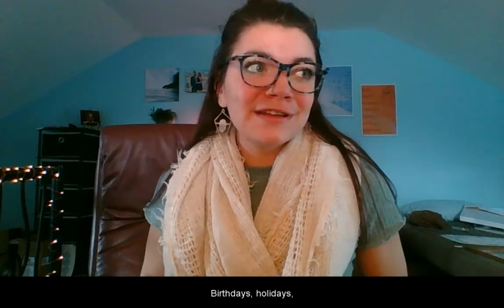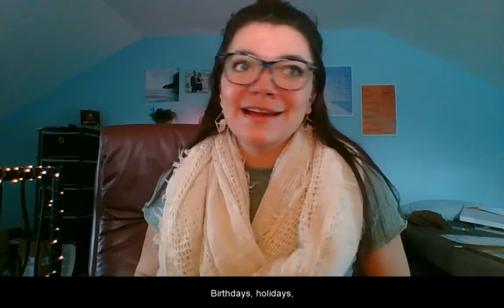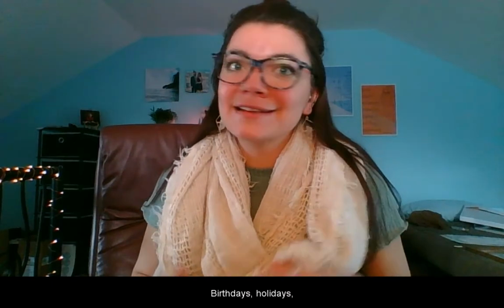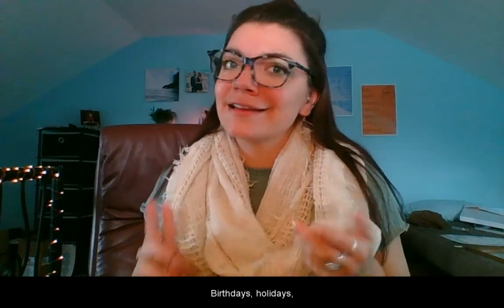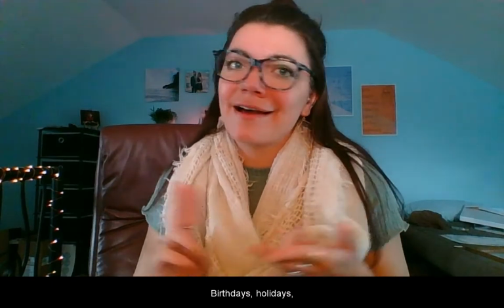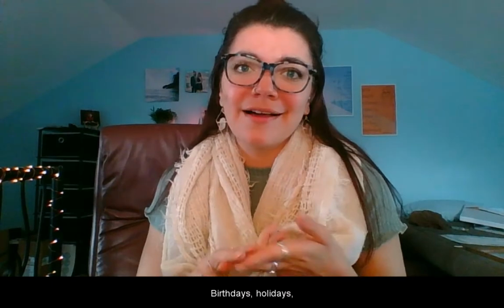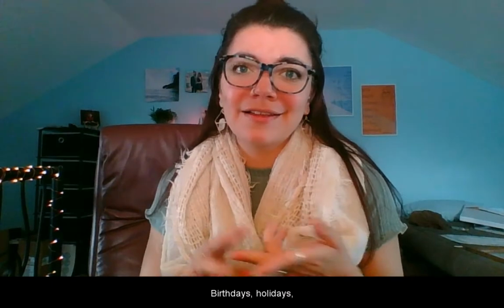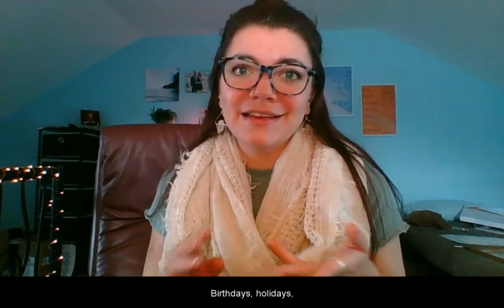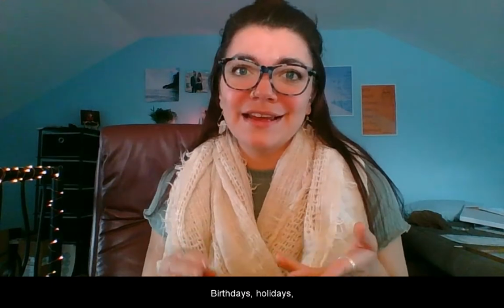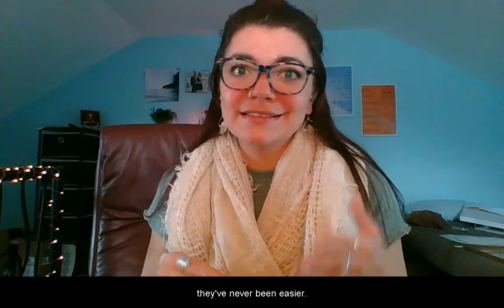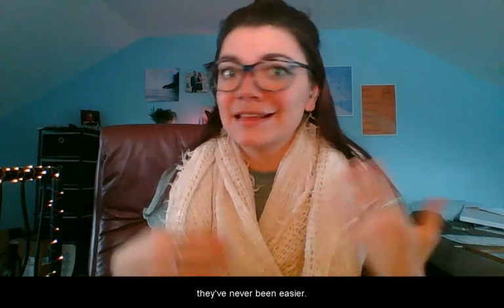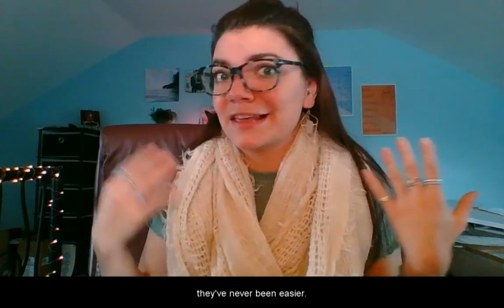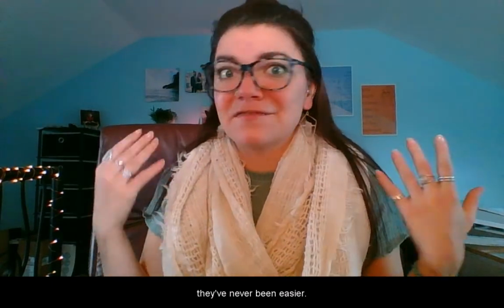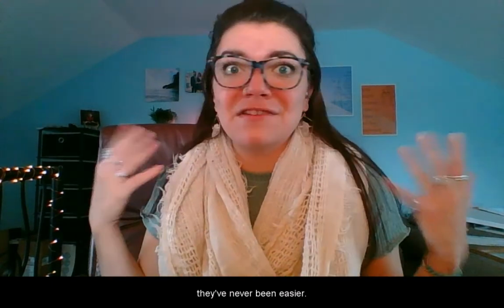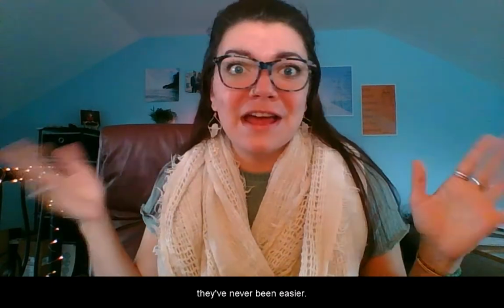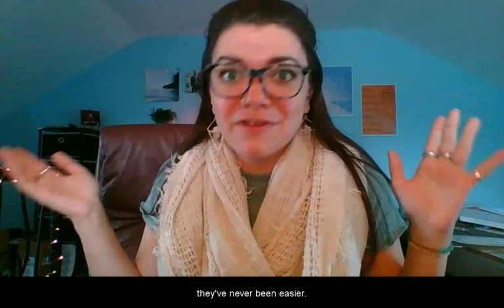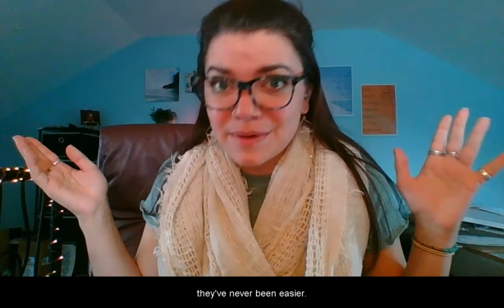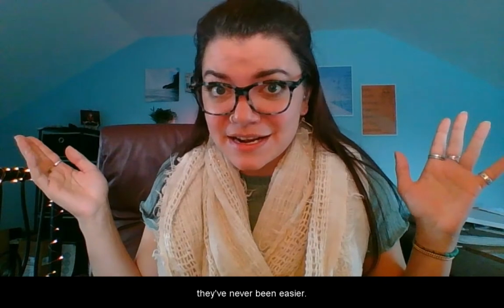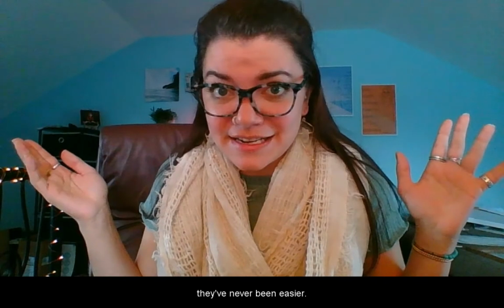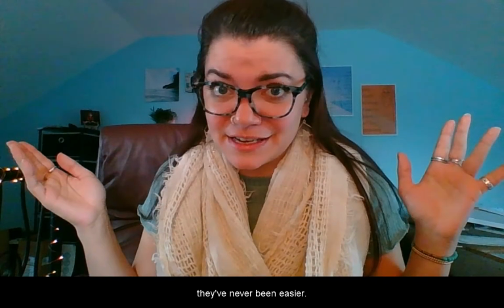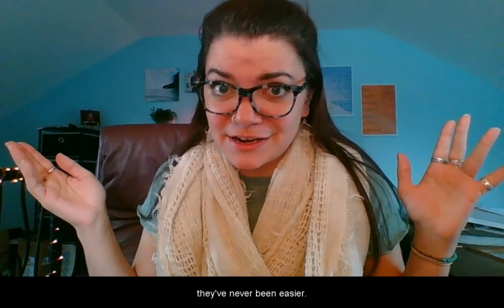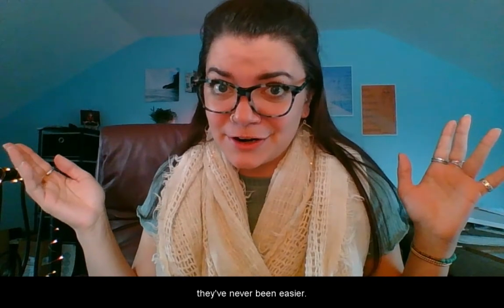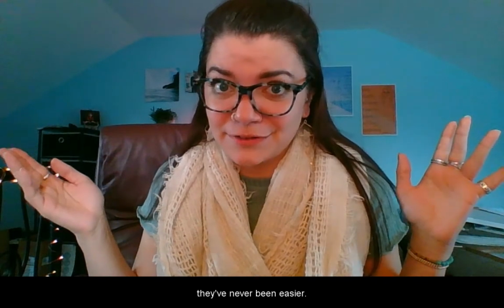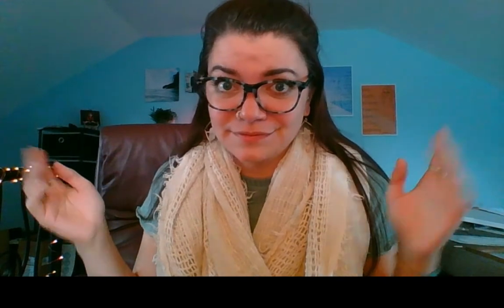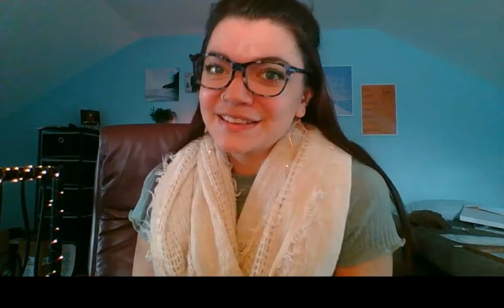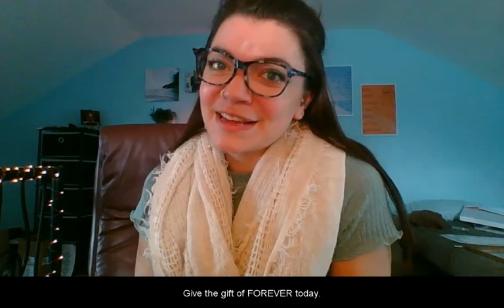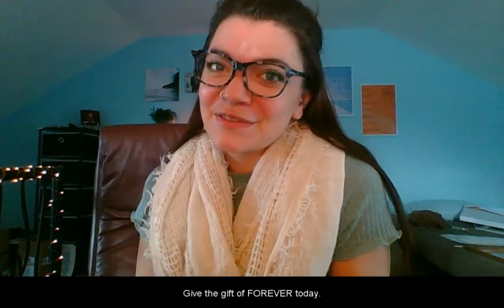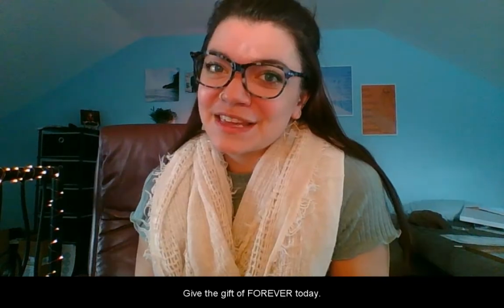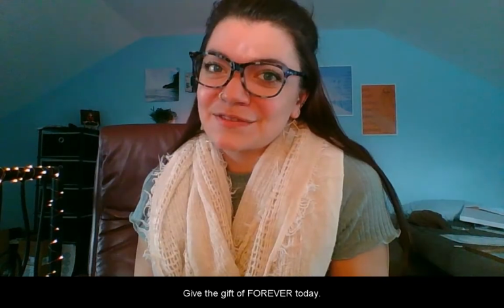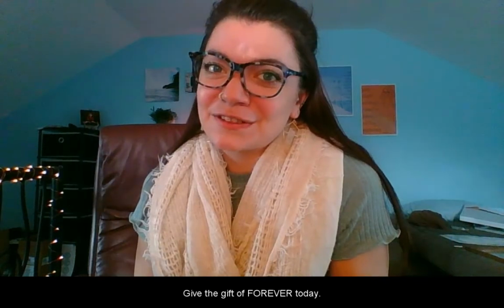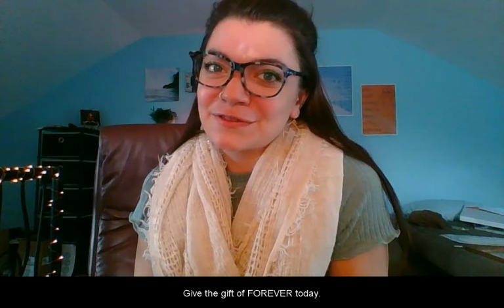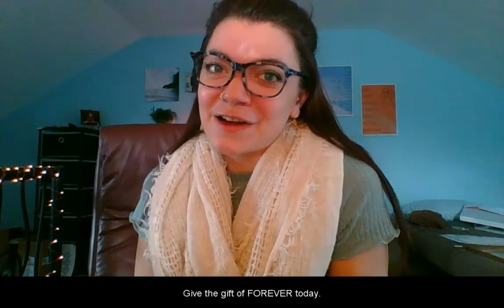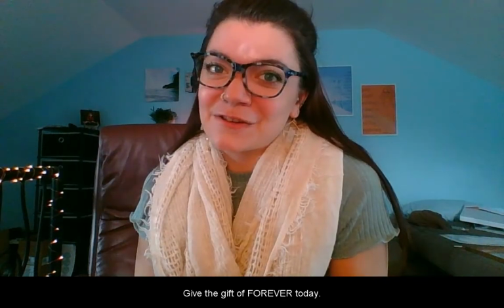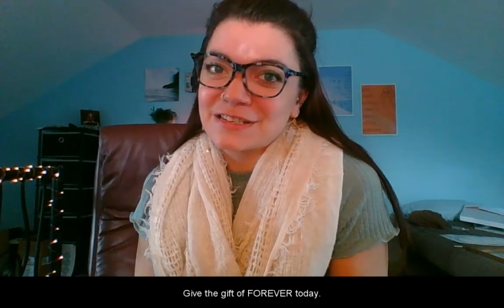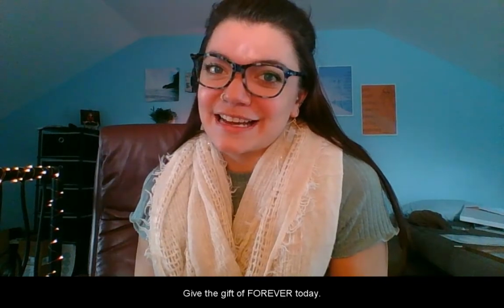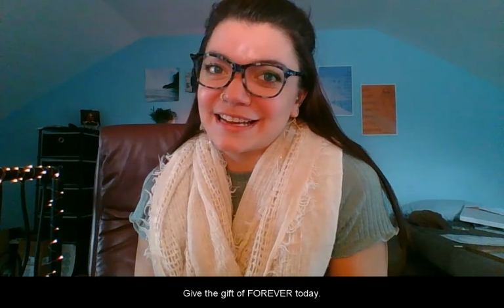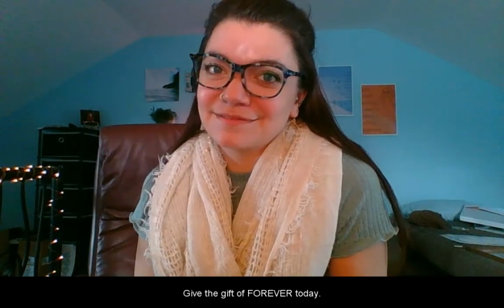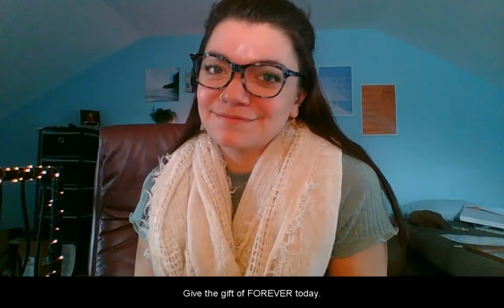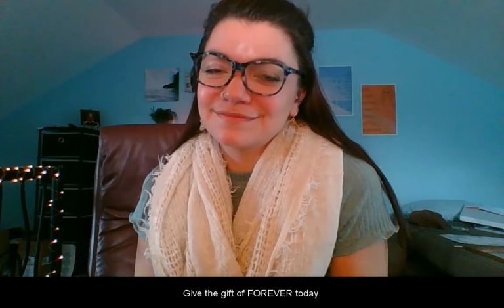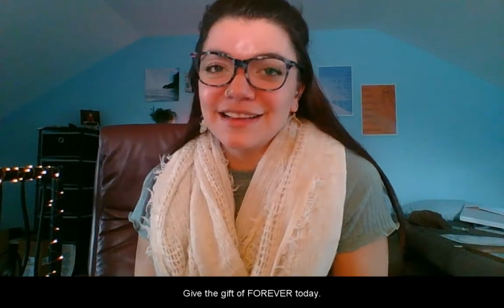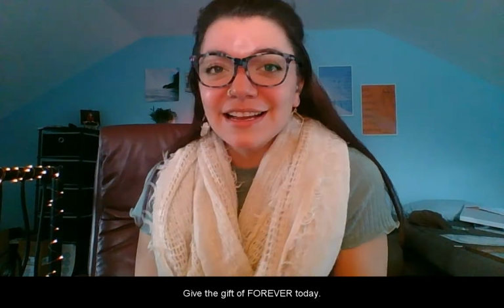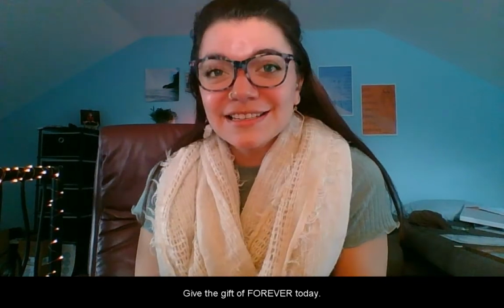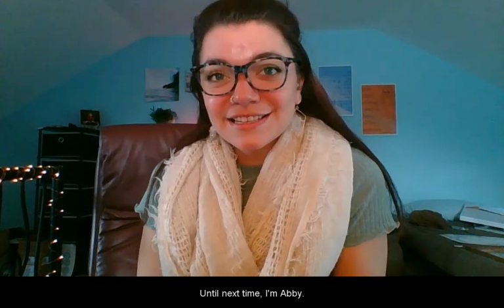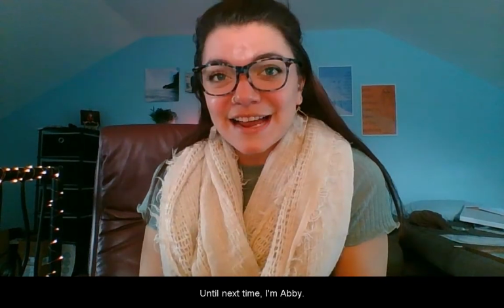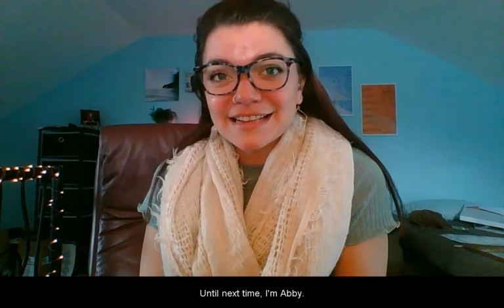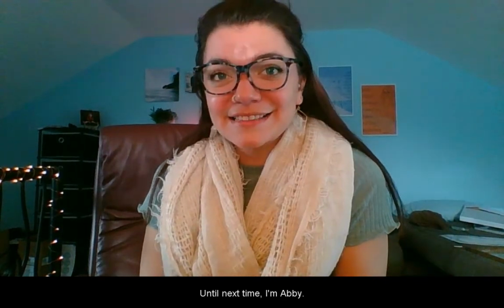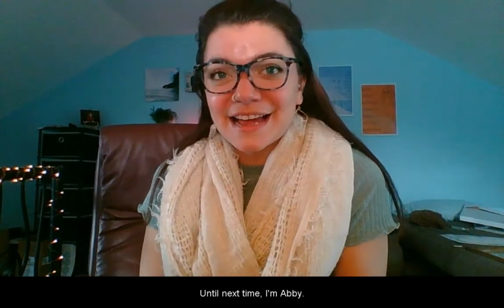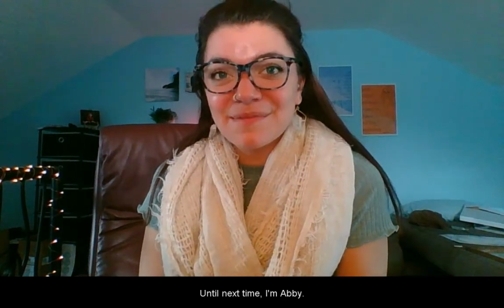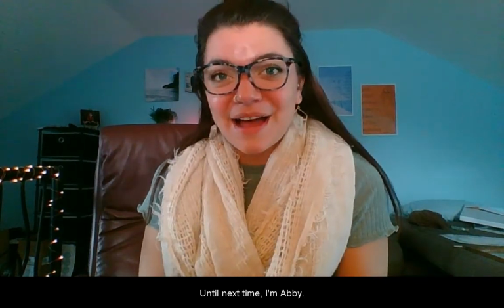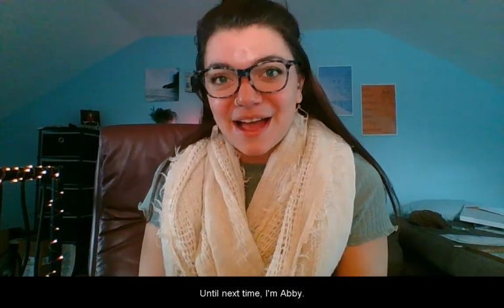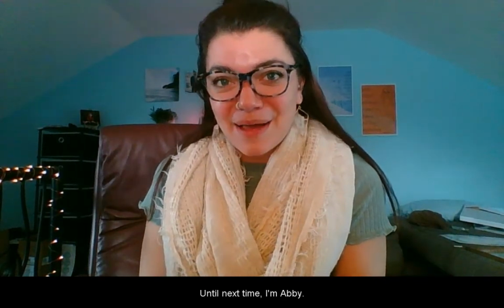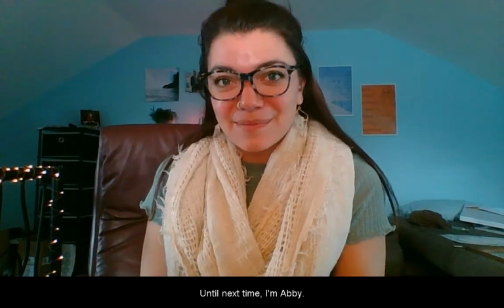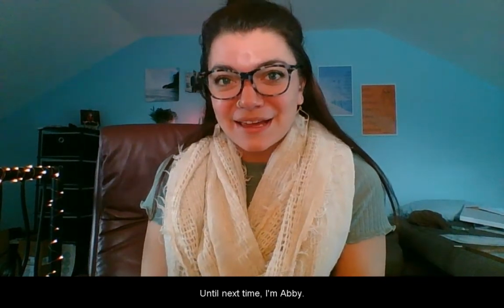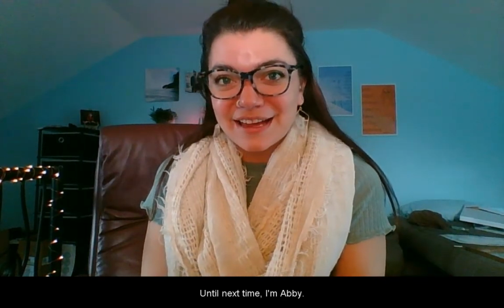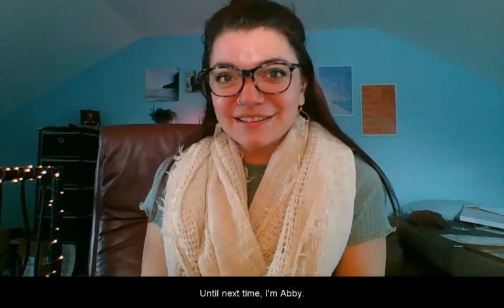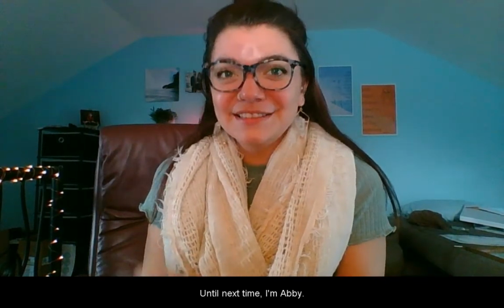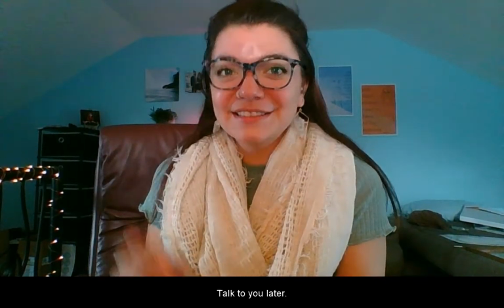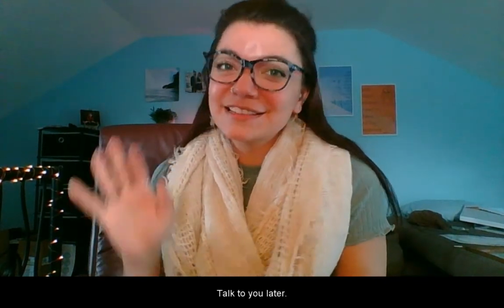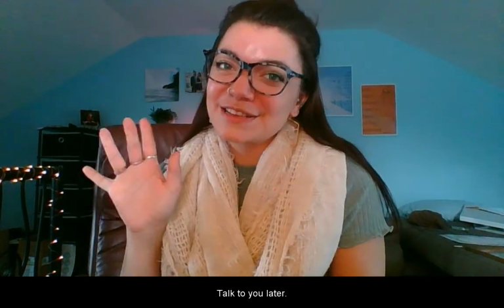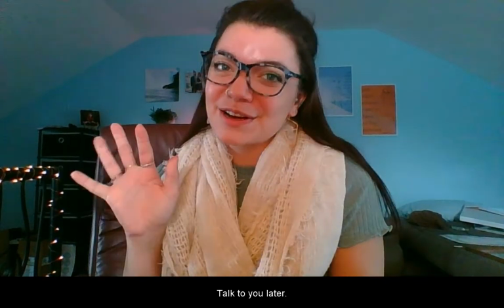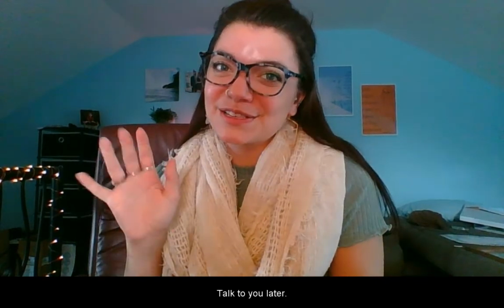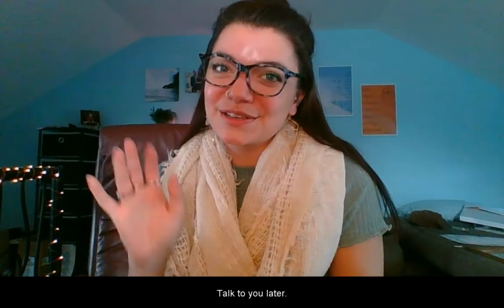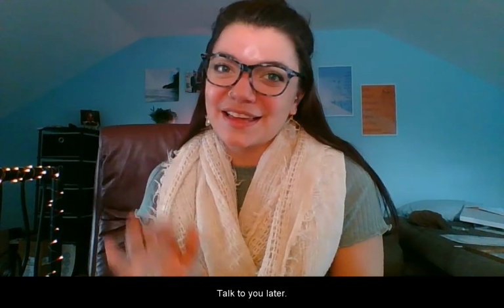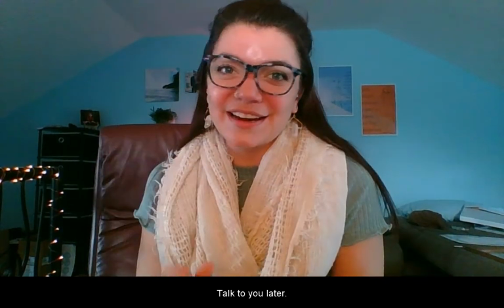Birthdays, holidays — they've never been easier. Give the gift of Forever today. Until next time, I'm Abby. Talk to you later.